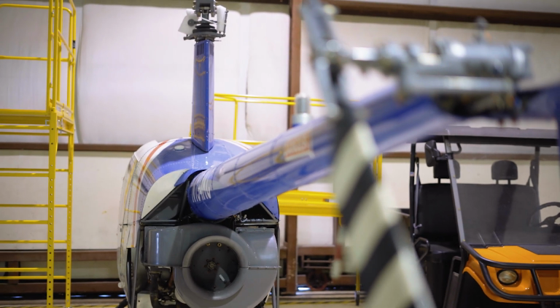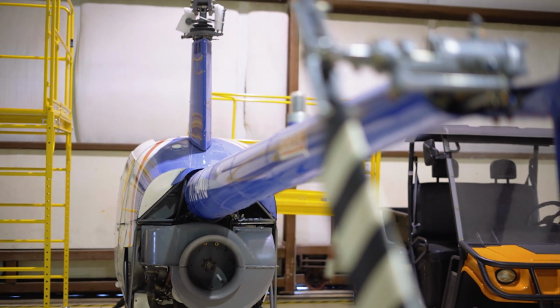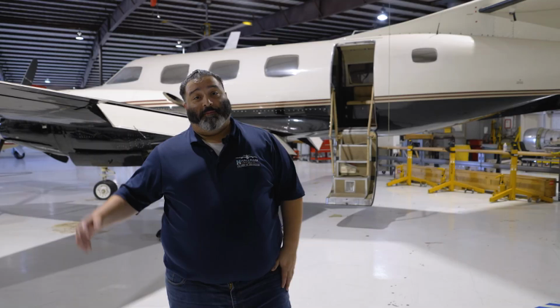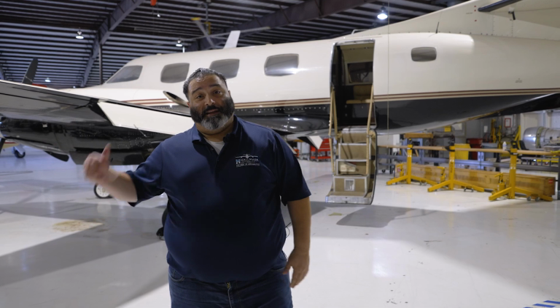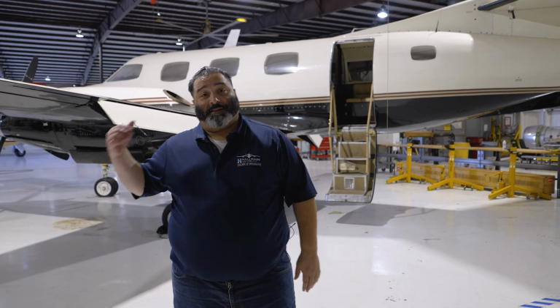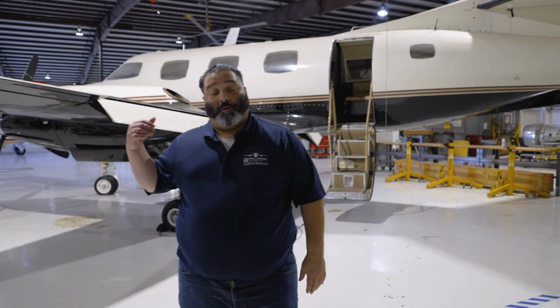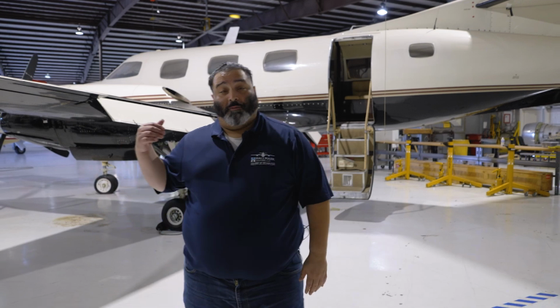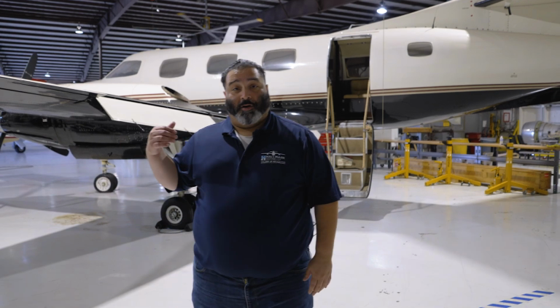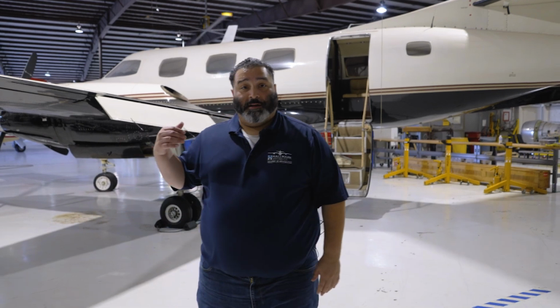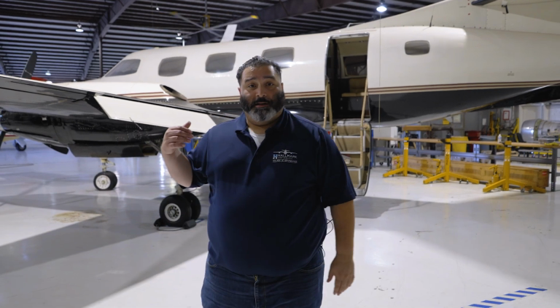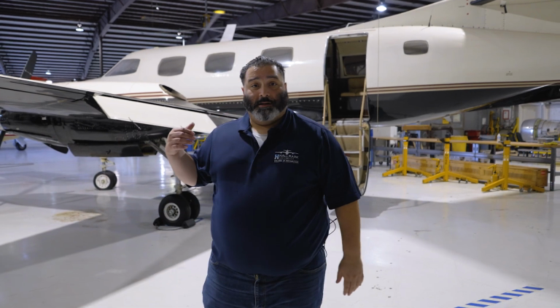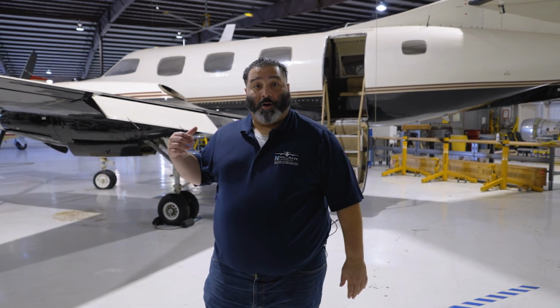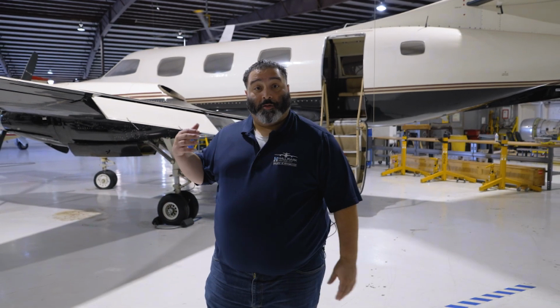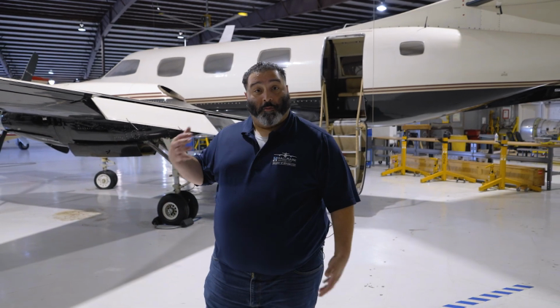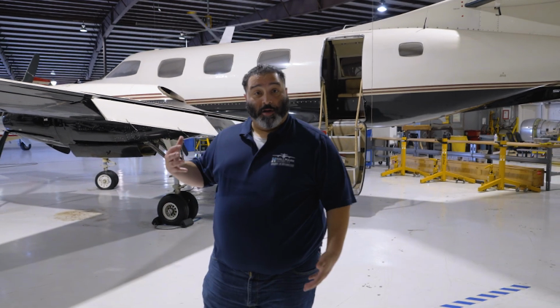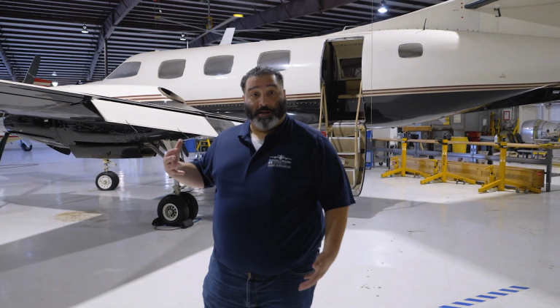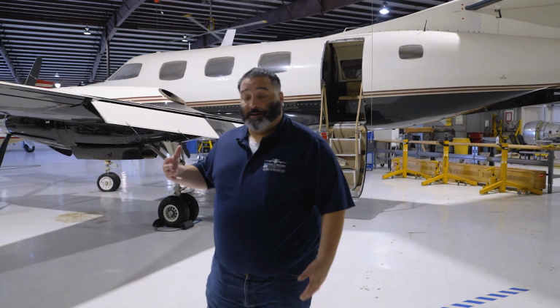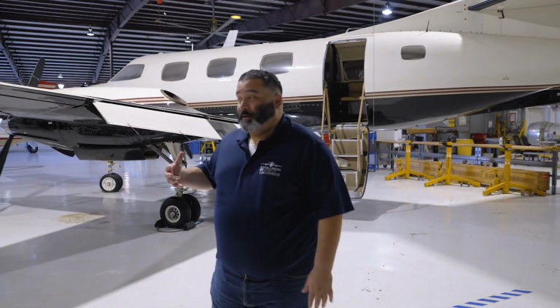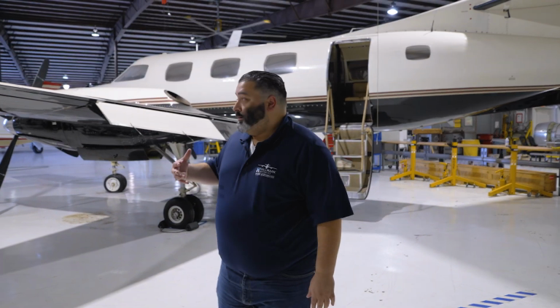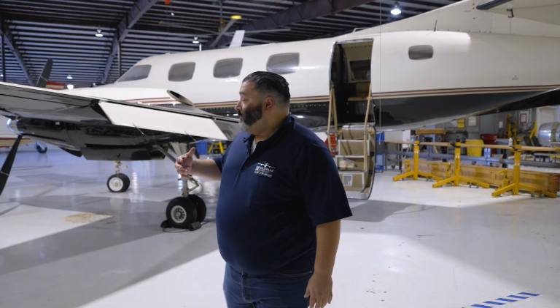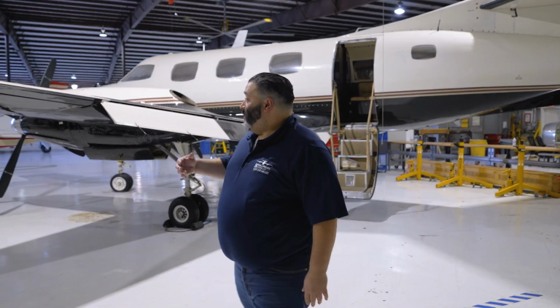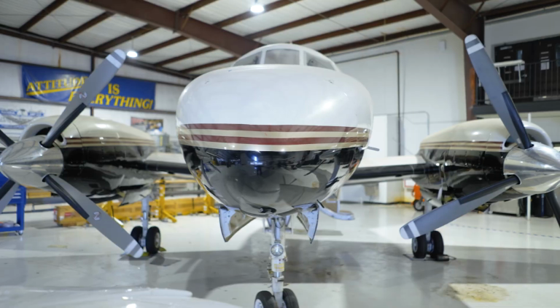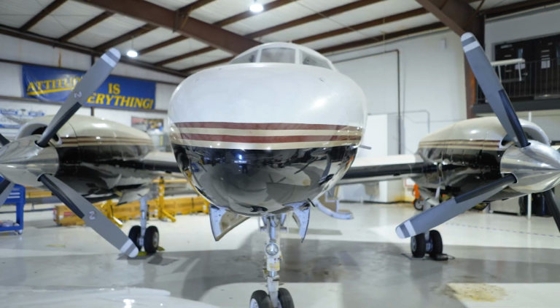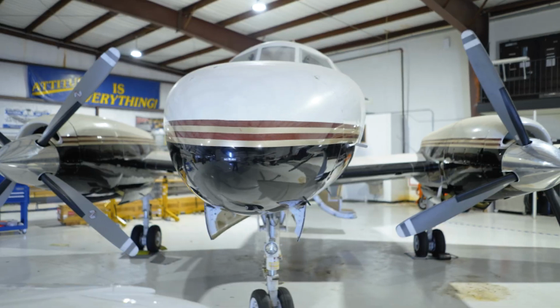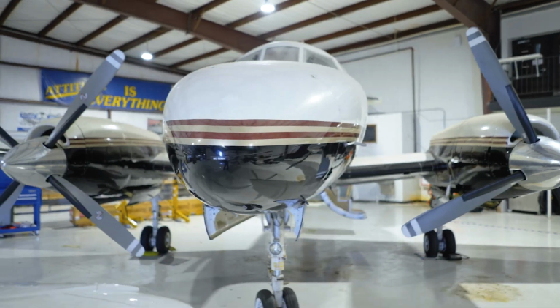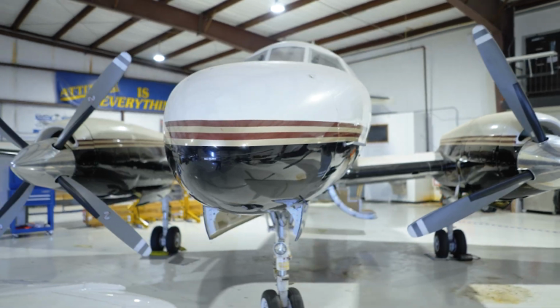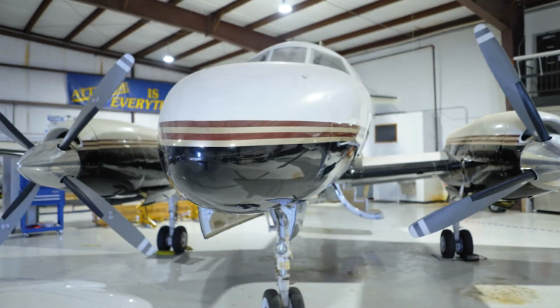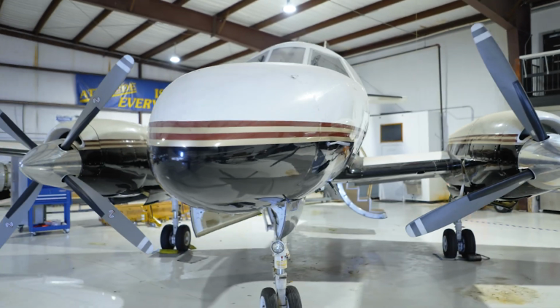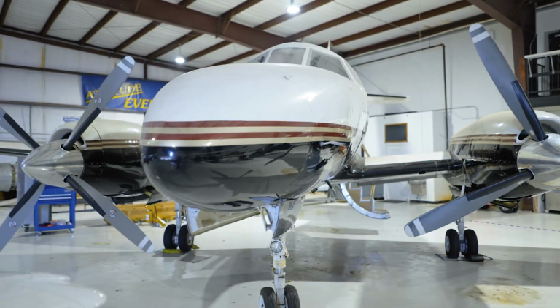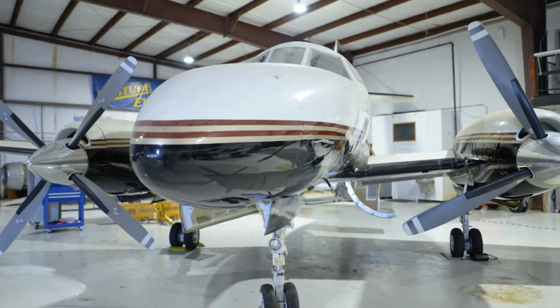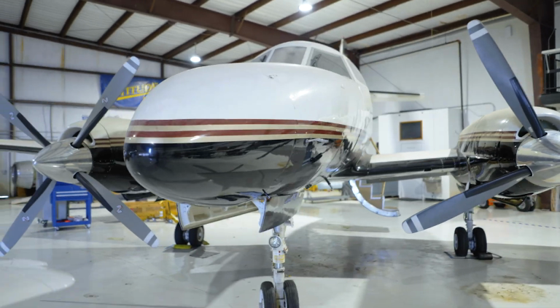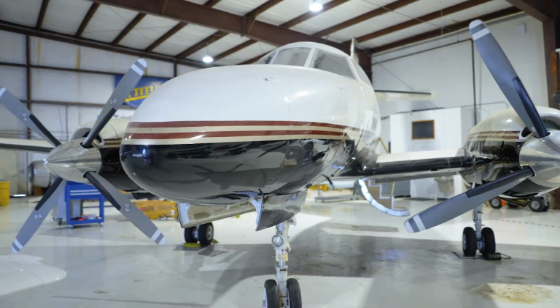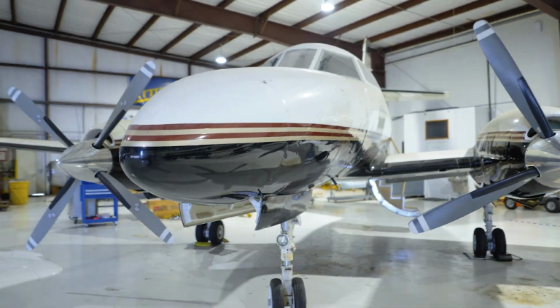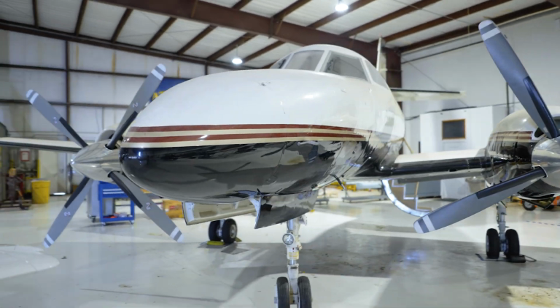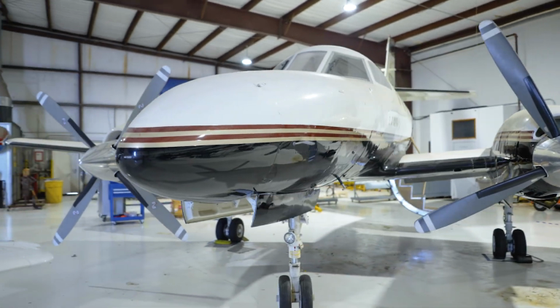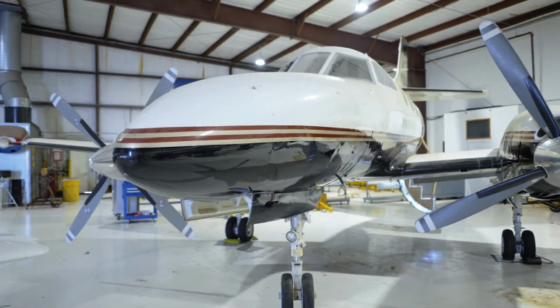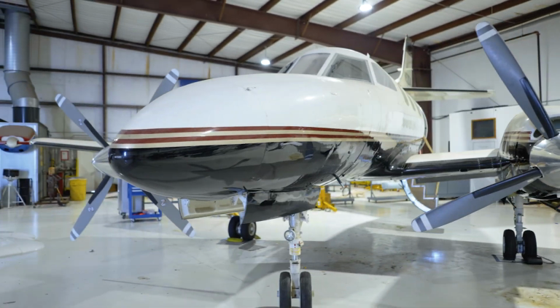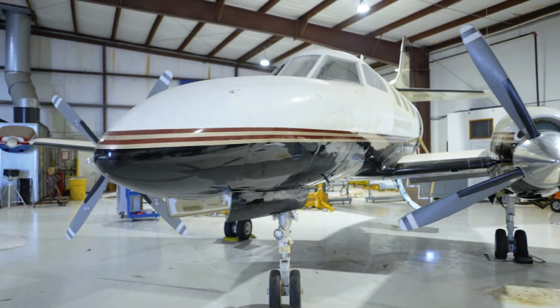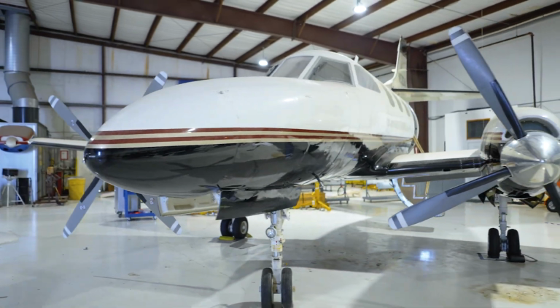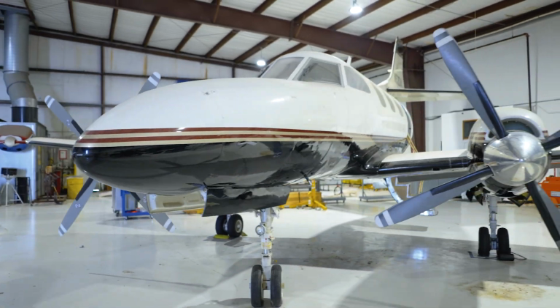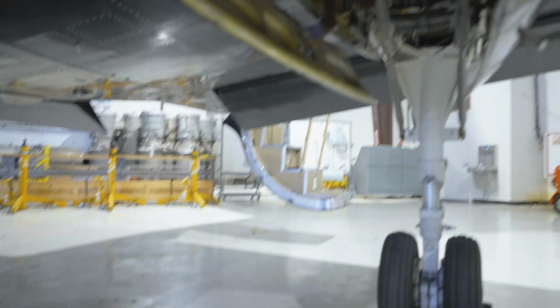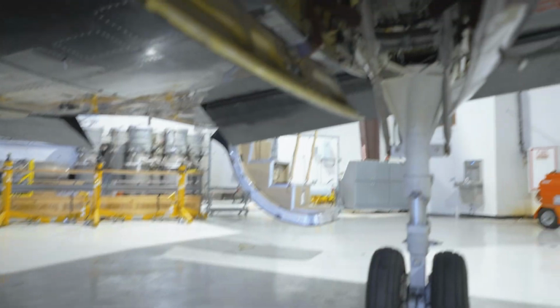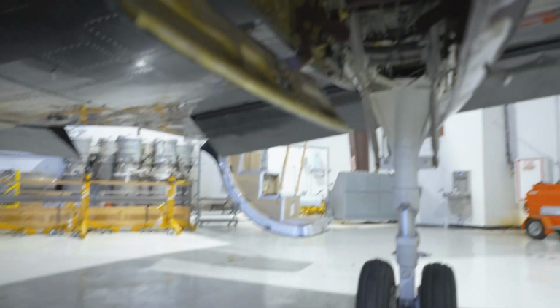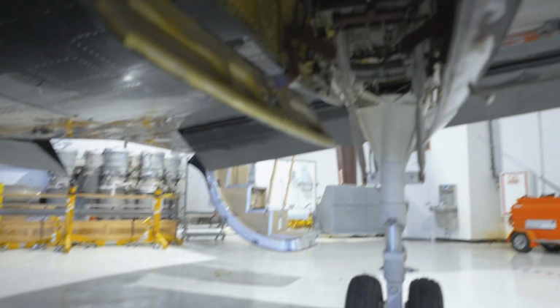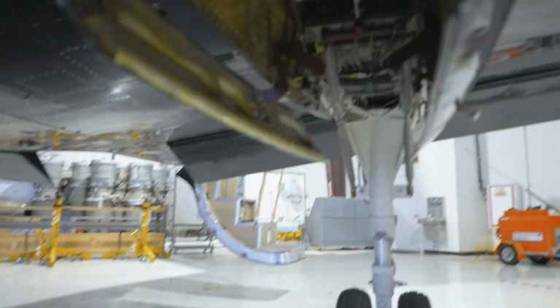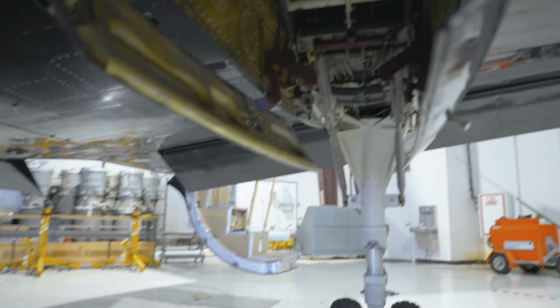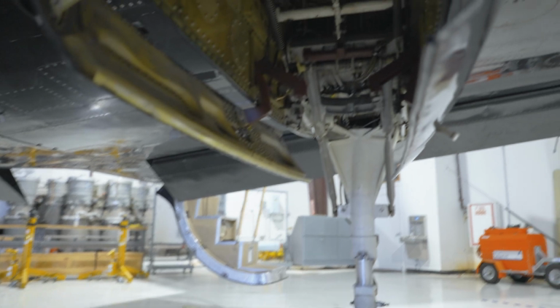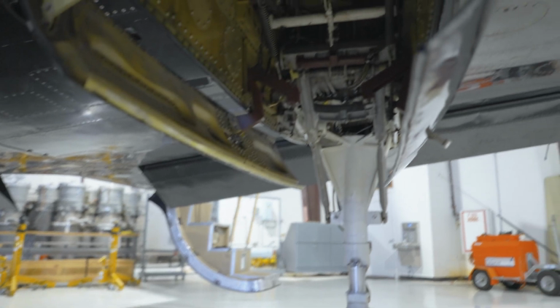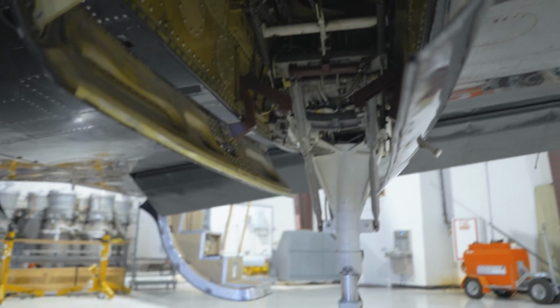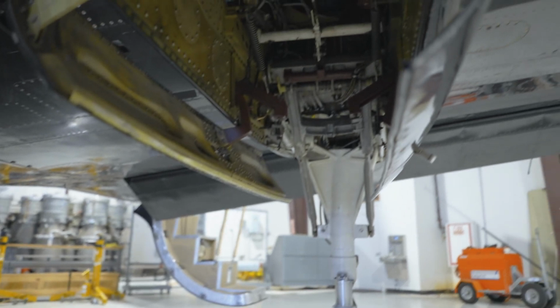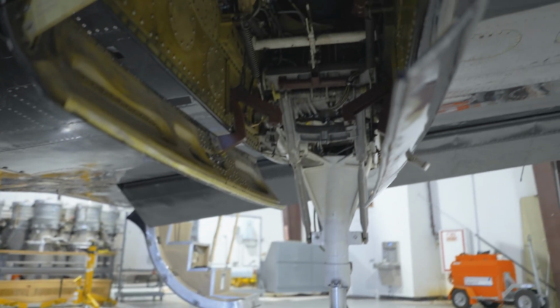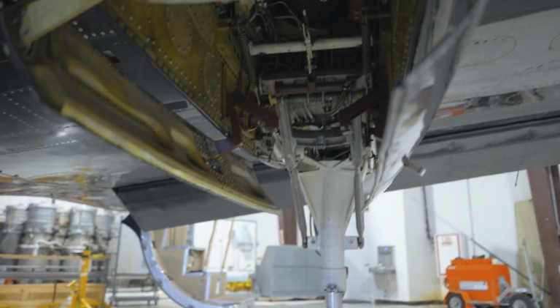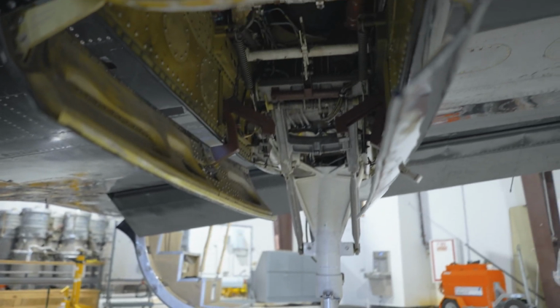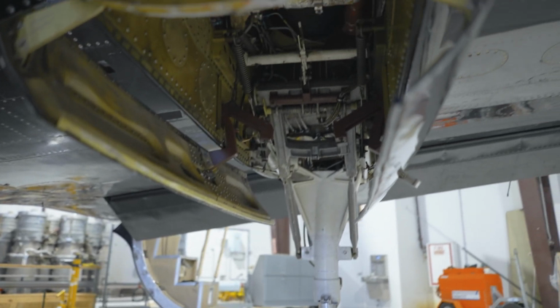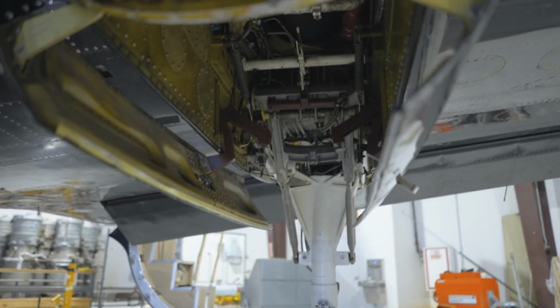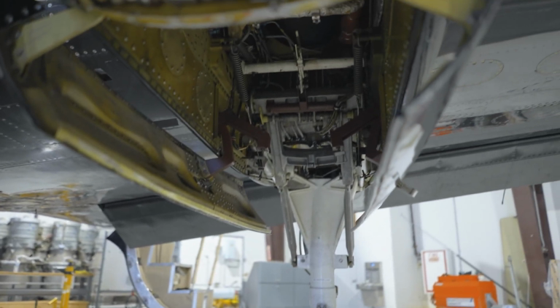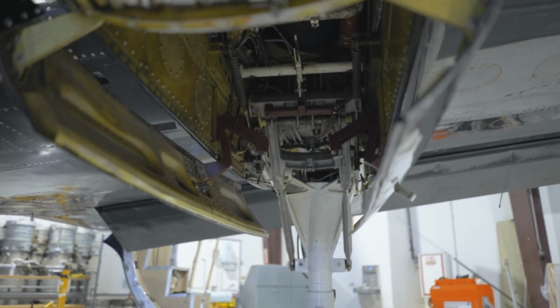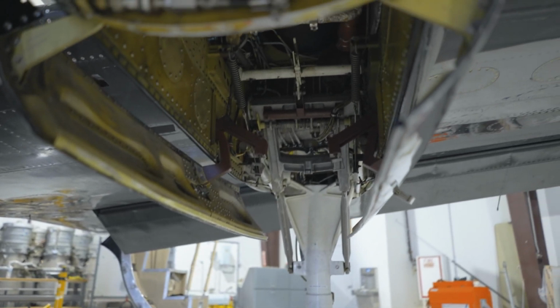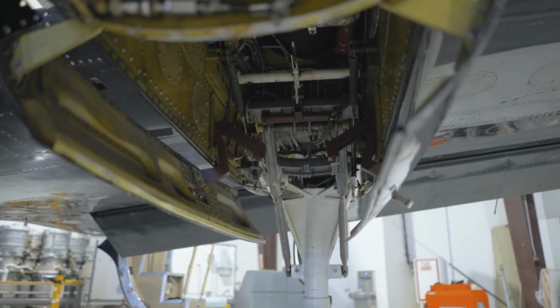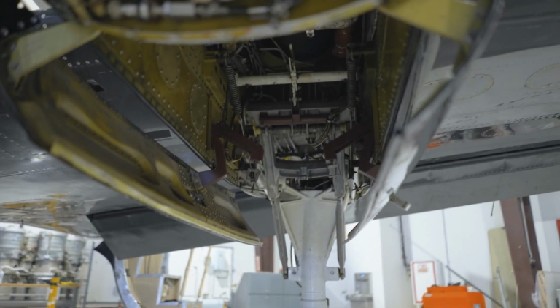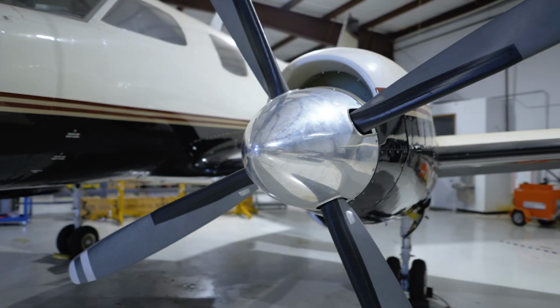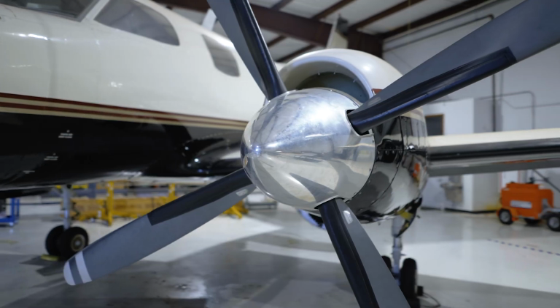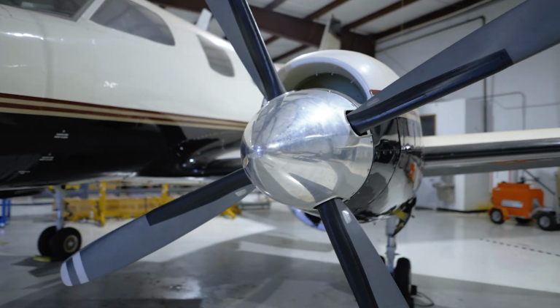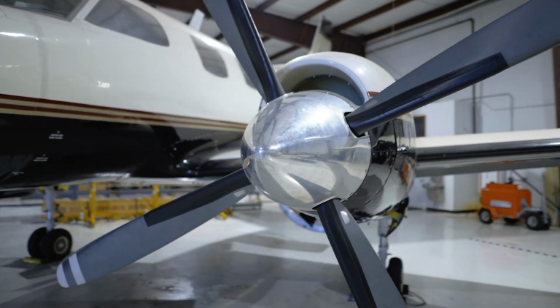Behind me is our Merlin. On the Merlin, you'll learn how to lift an aircraft, you'll work on the landing gears, and you'll have an opportunity to work on the turboprops.